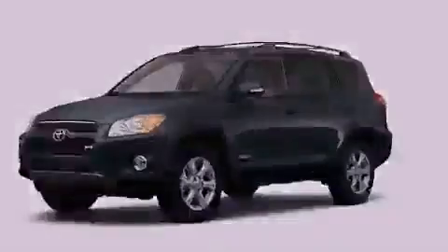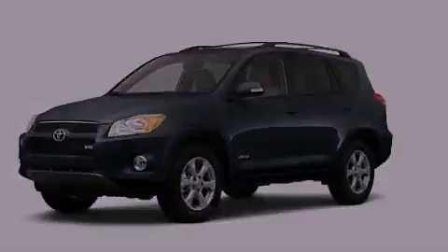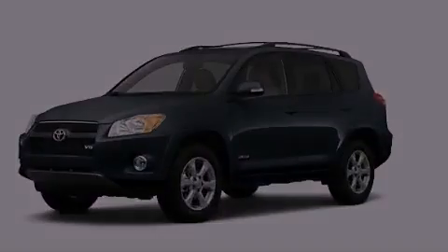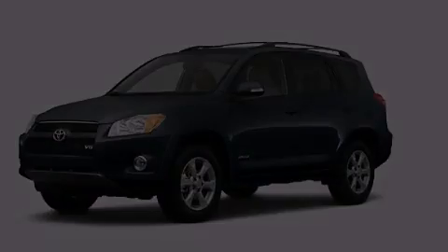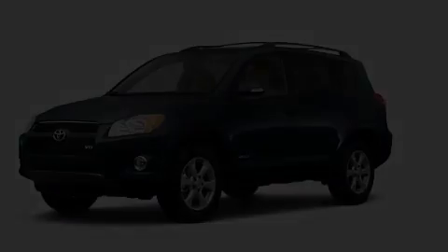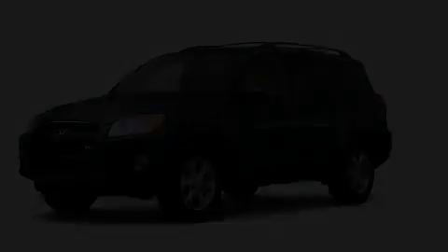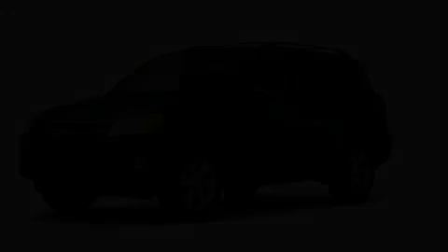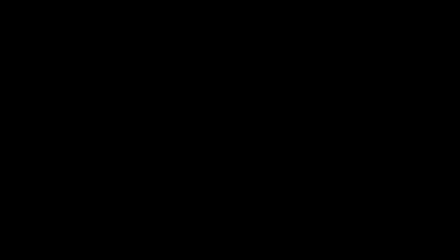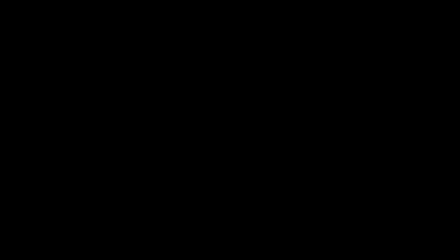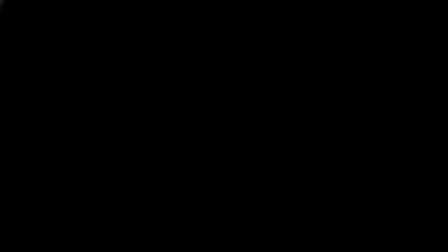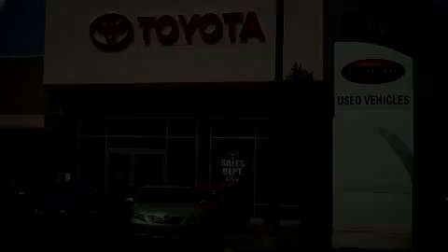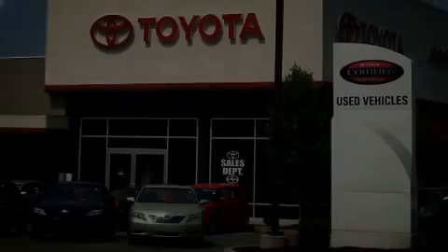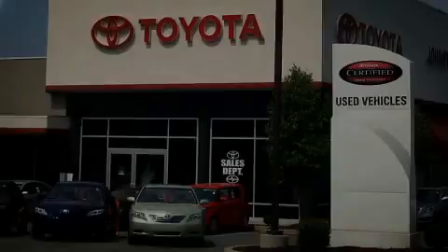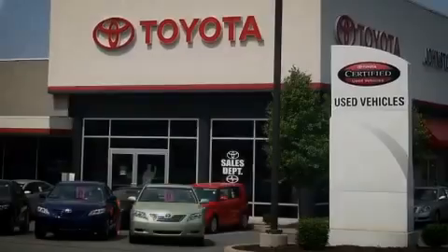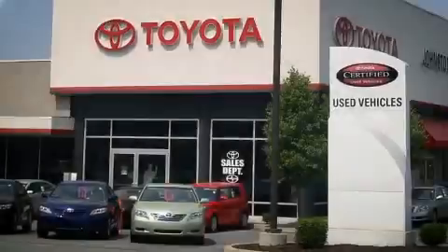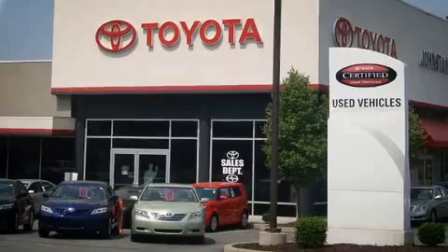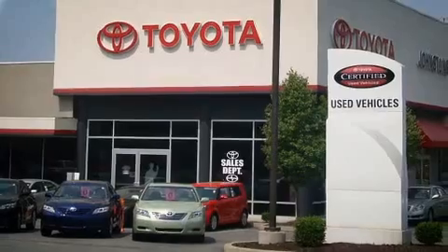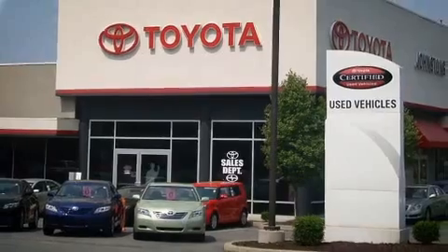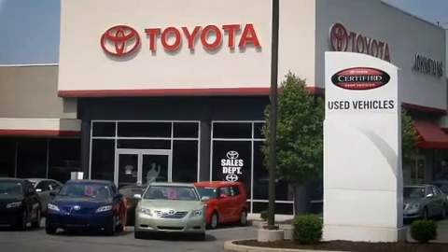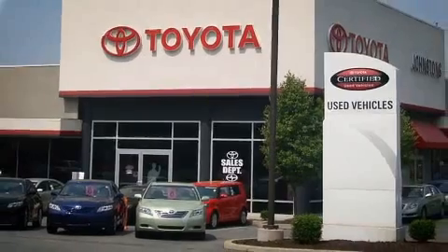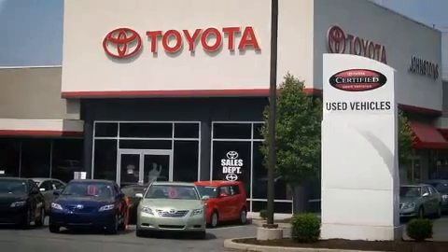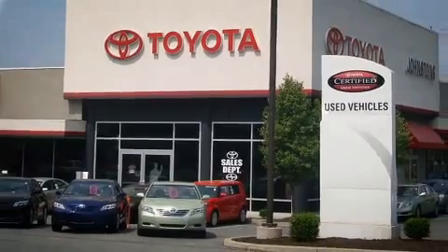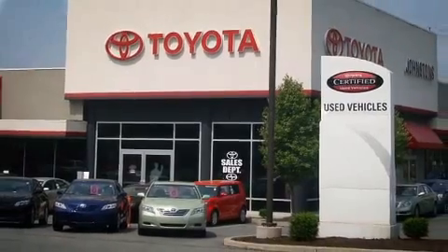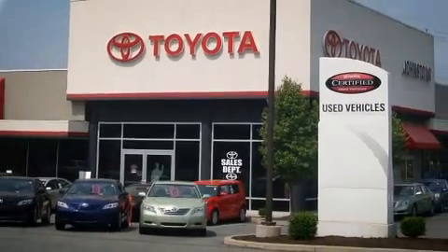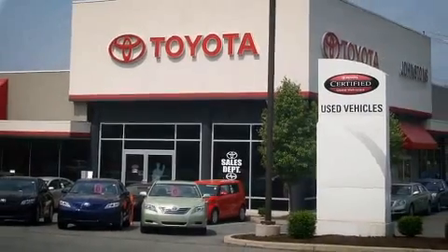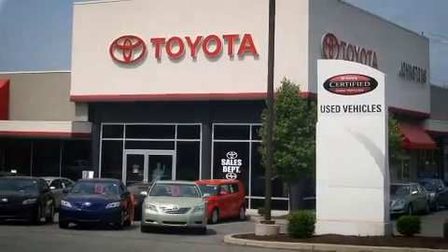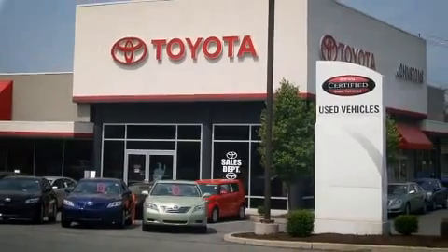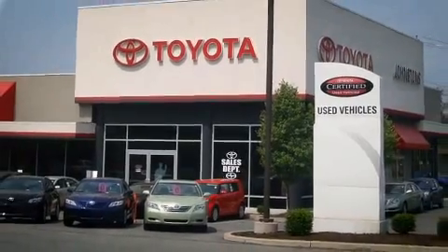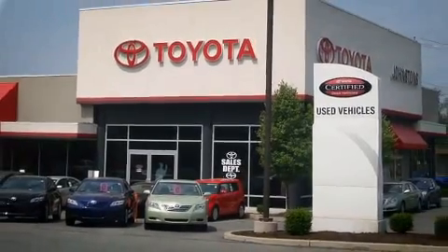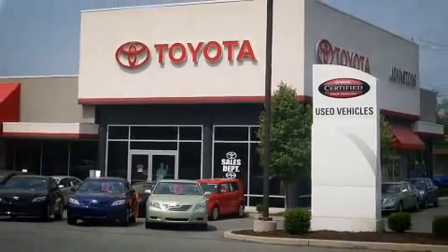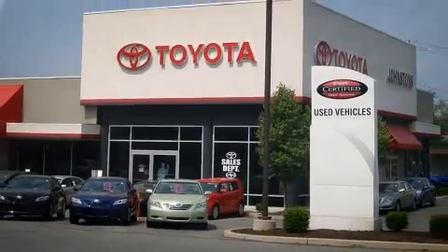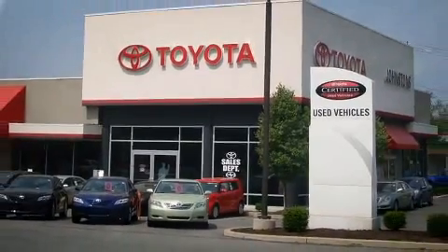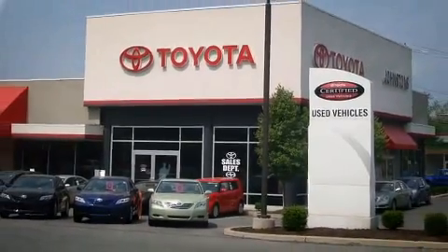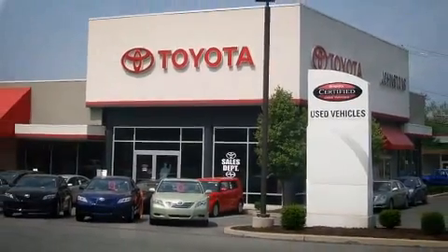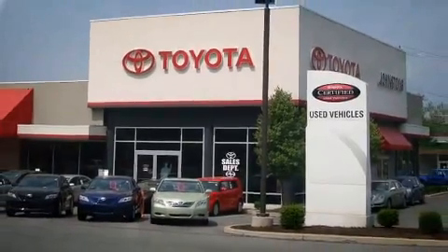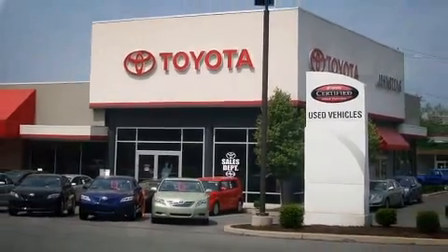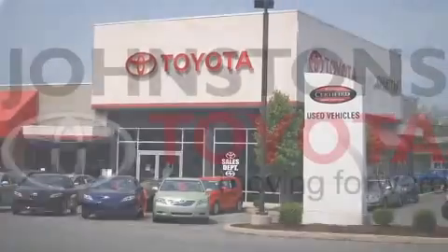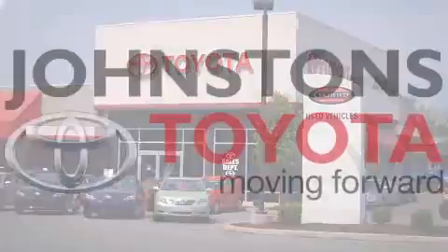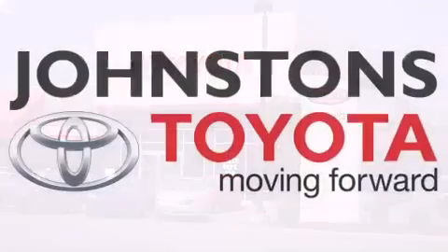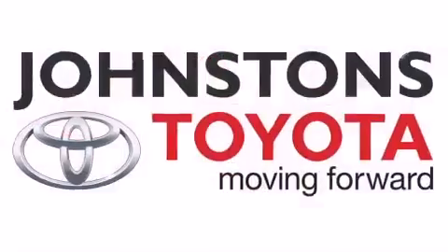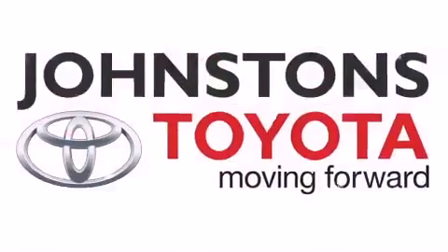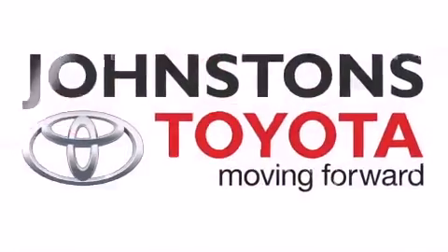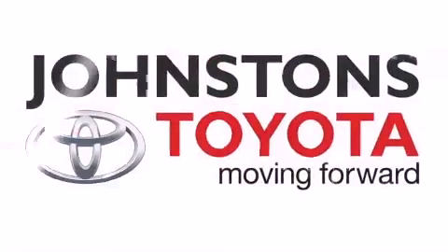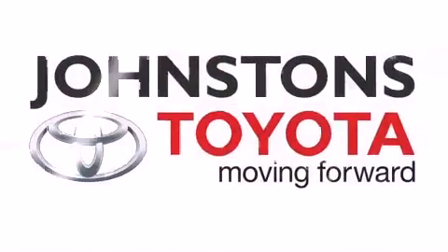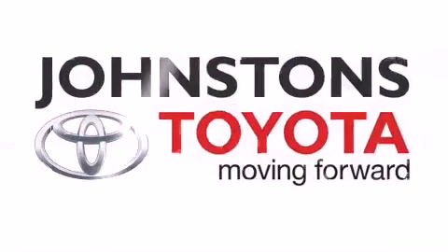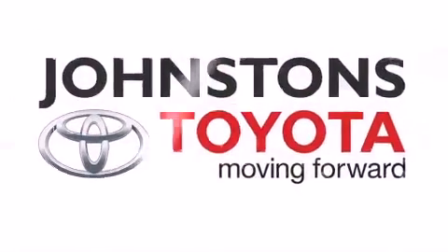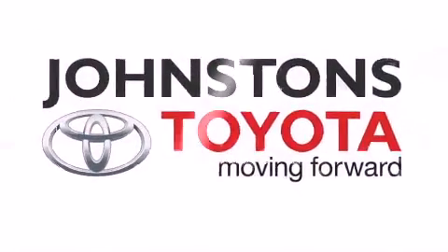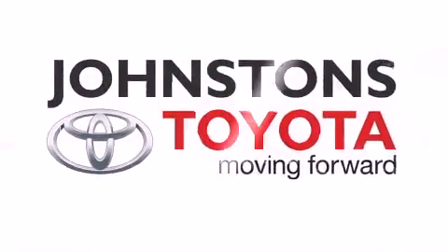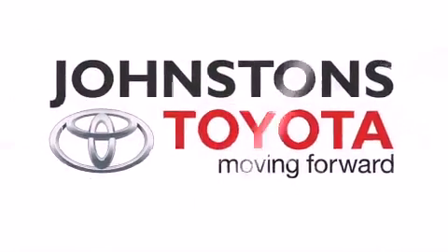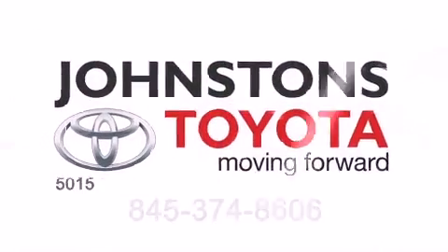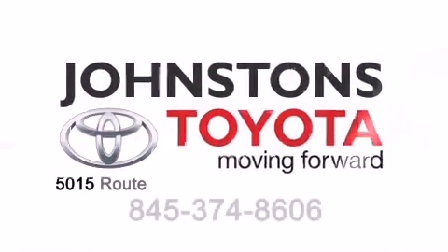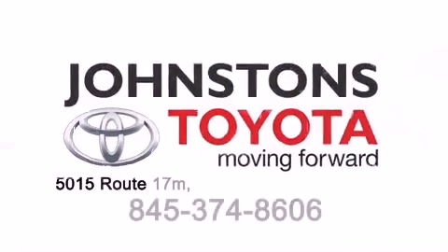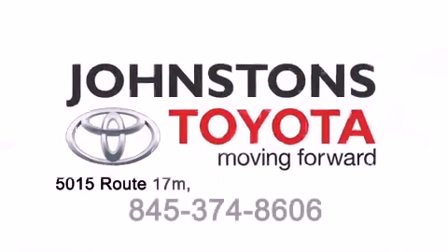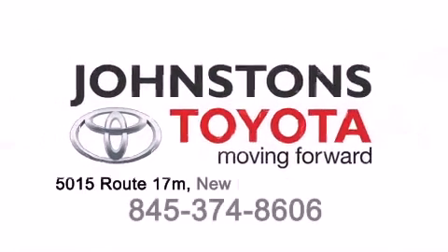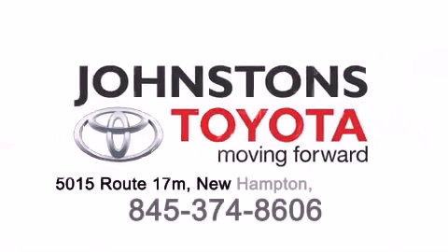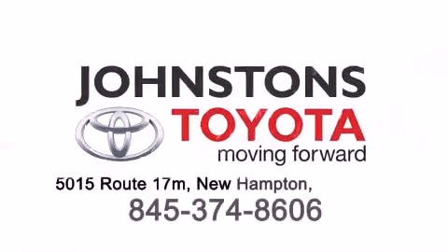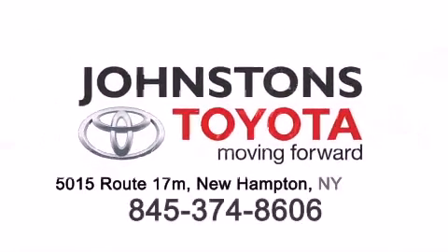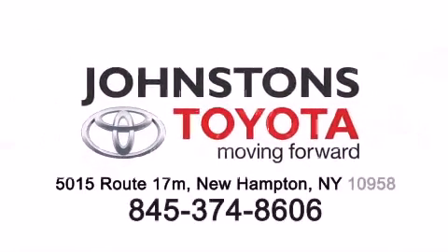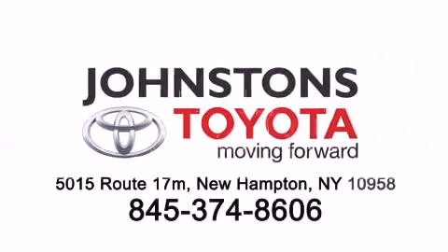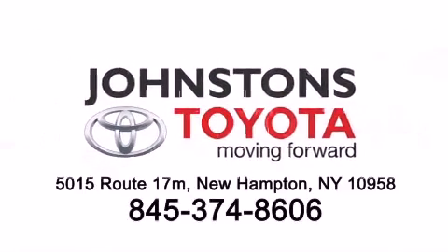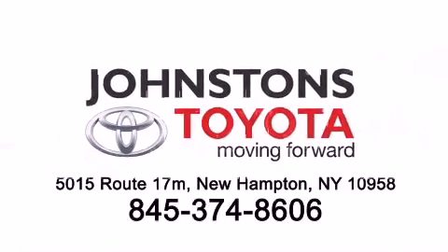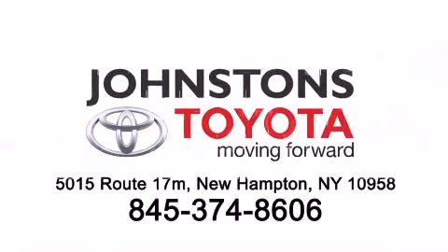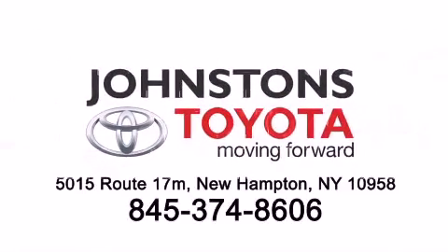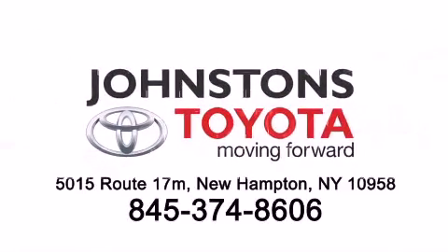Let's get started. I got my Toyota. A Johnson's Toyota. I got my Toyota. We know you've been in the car.